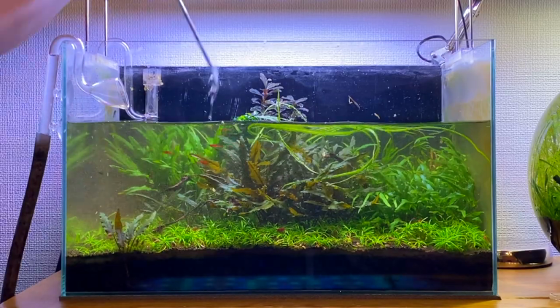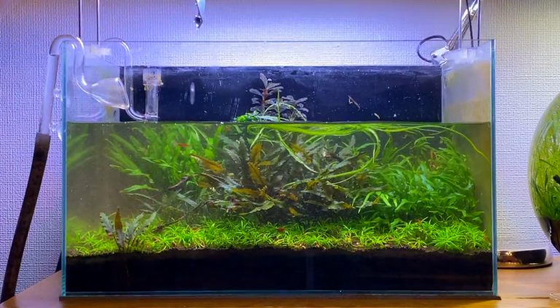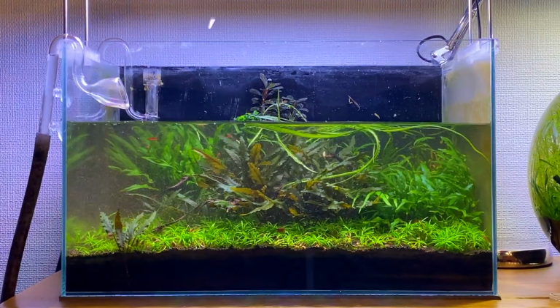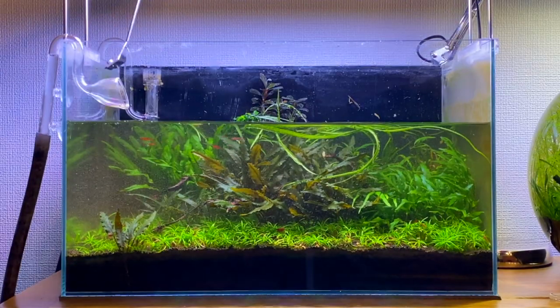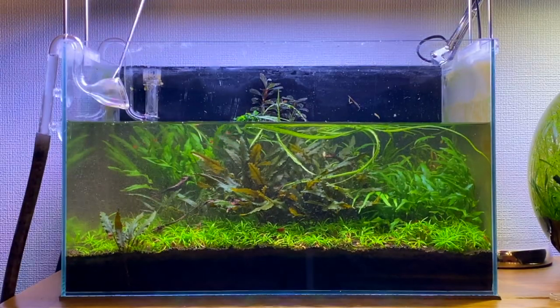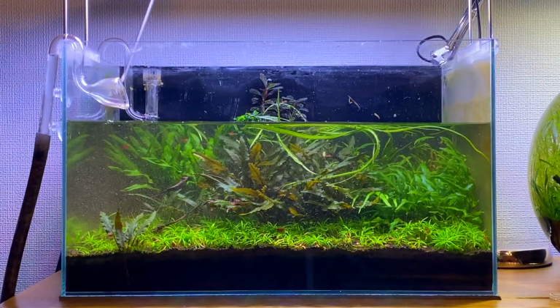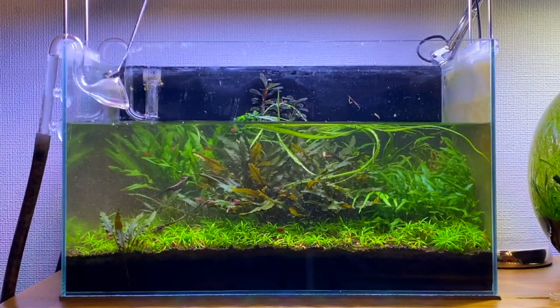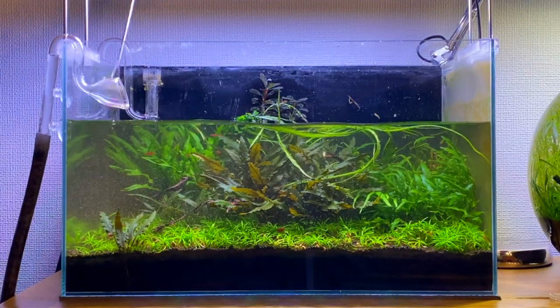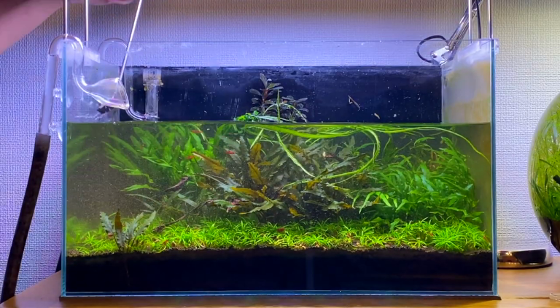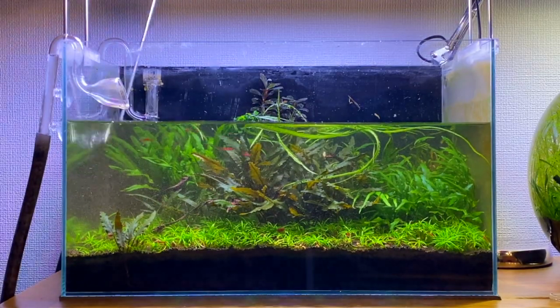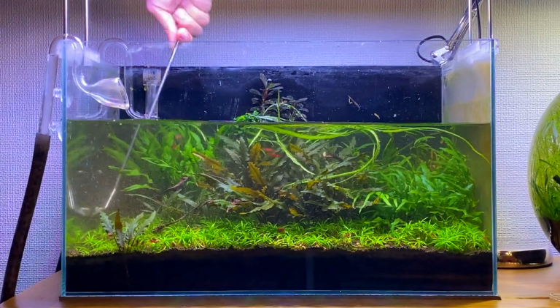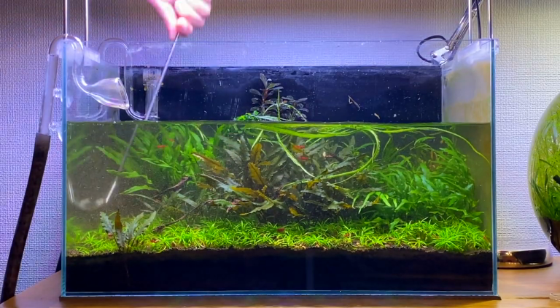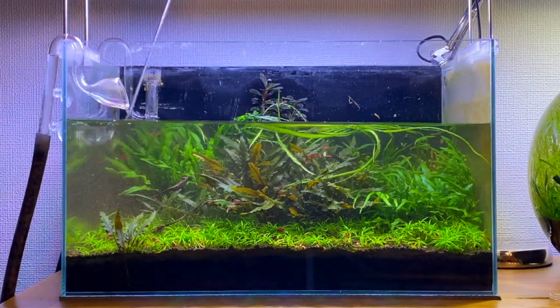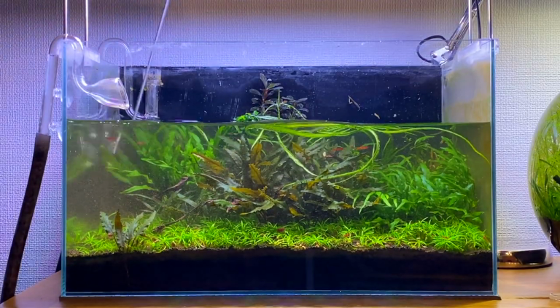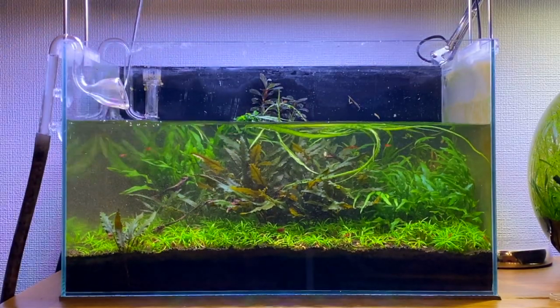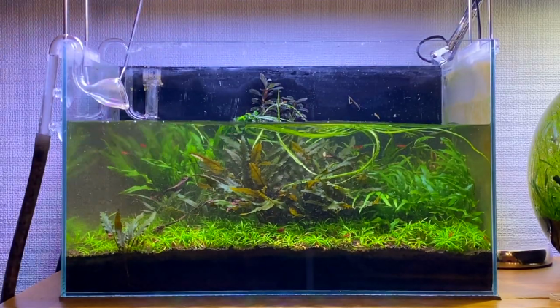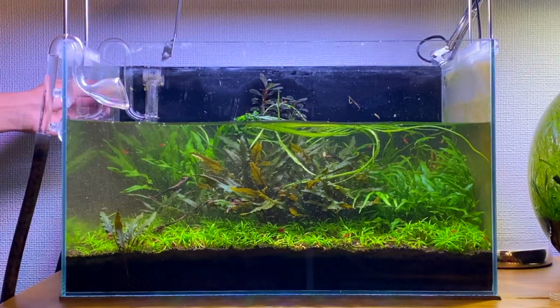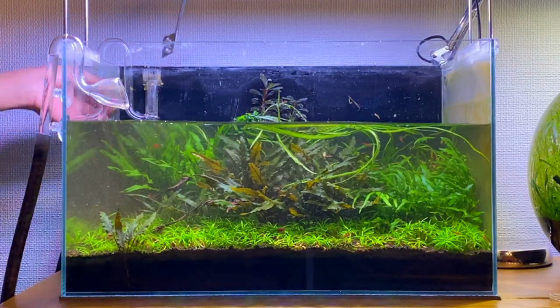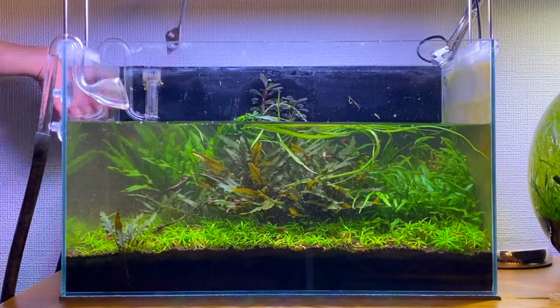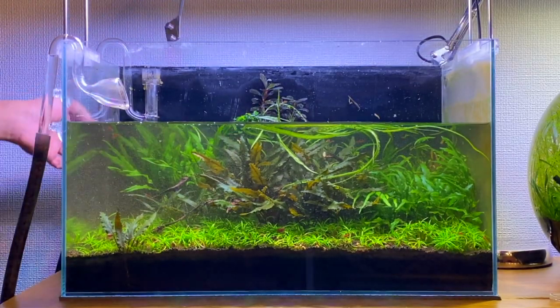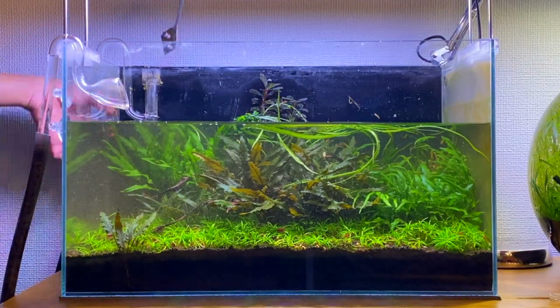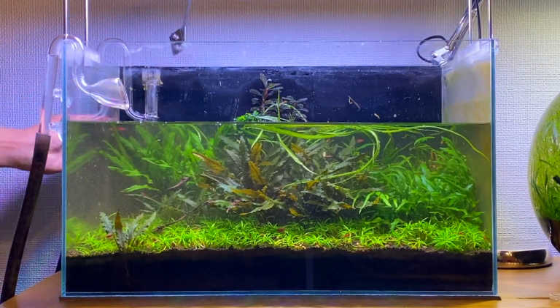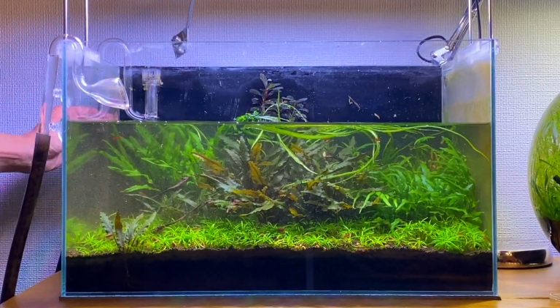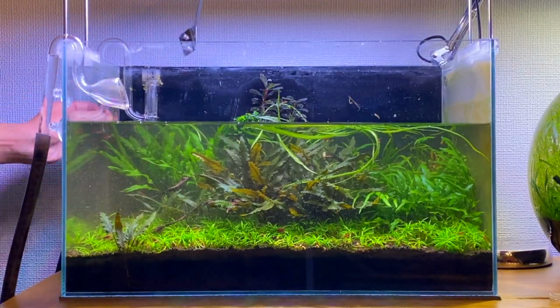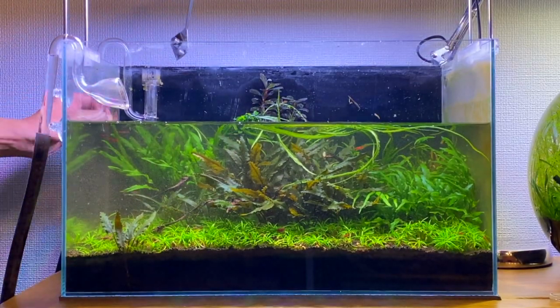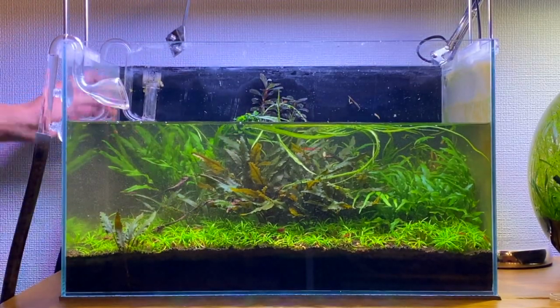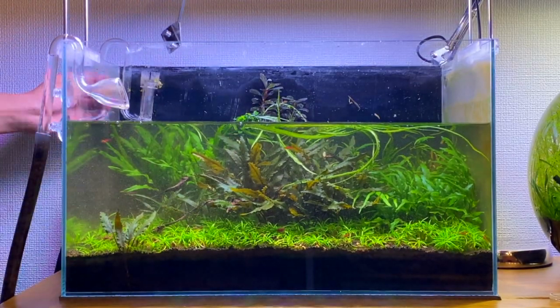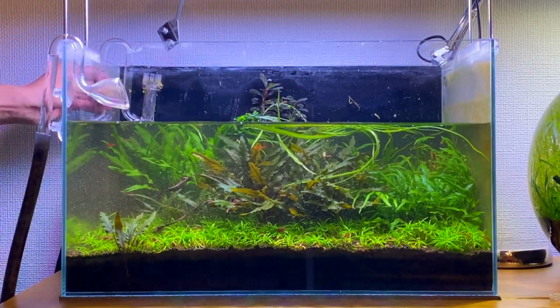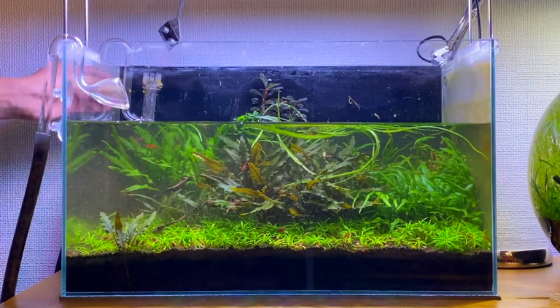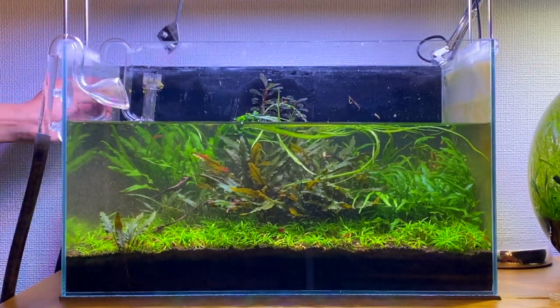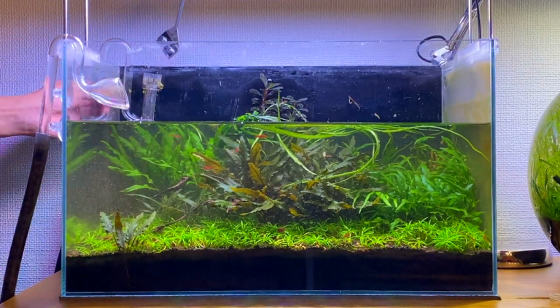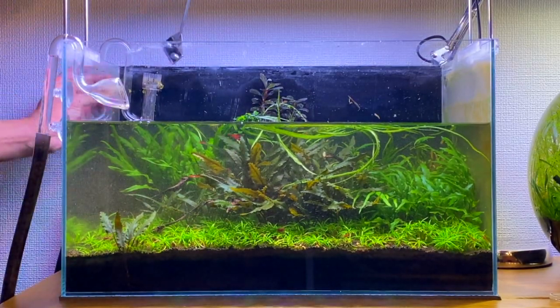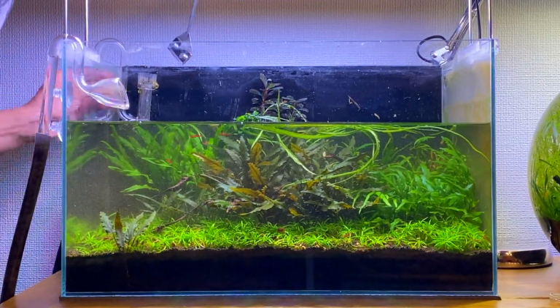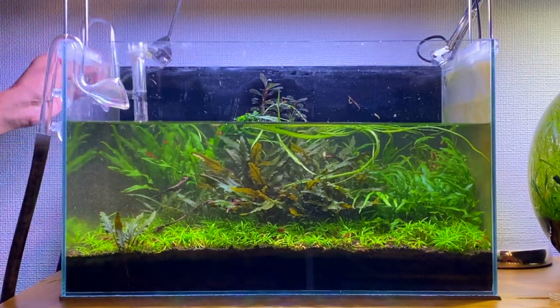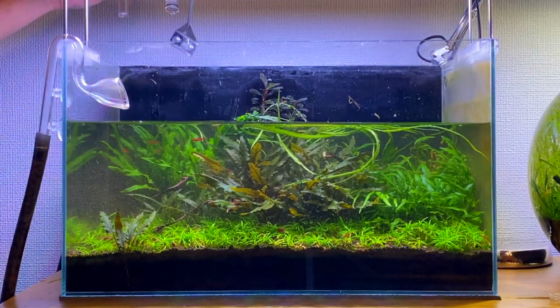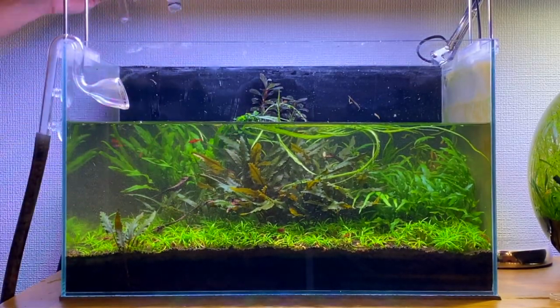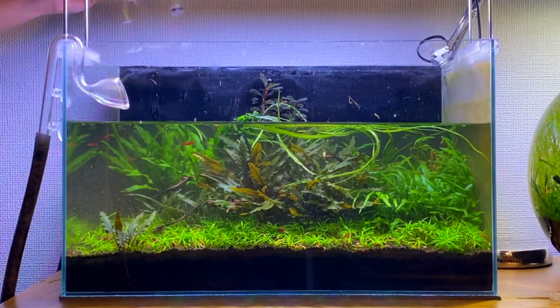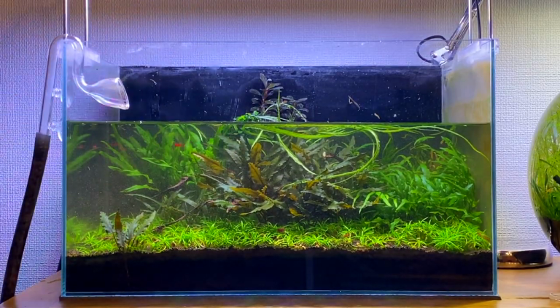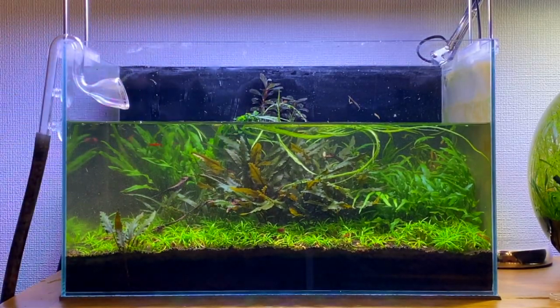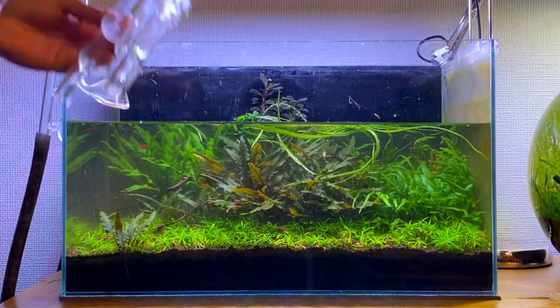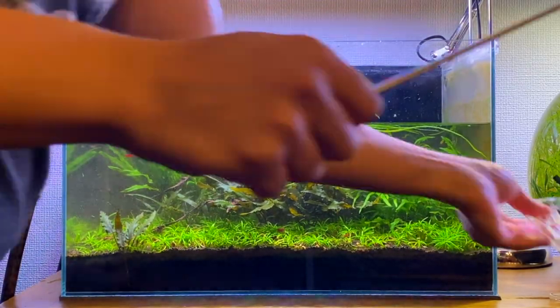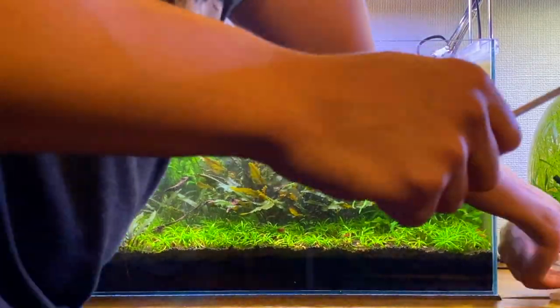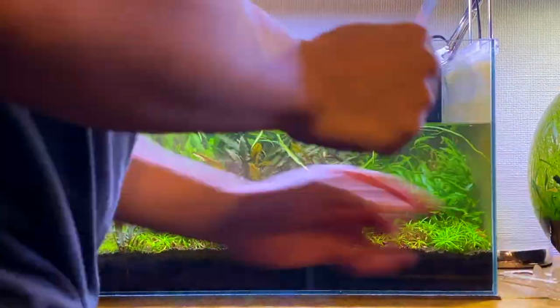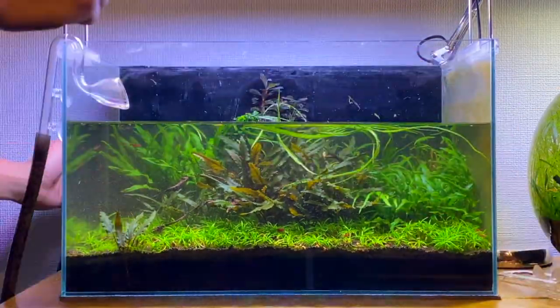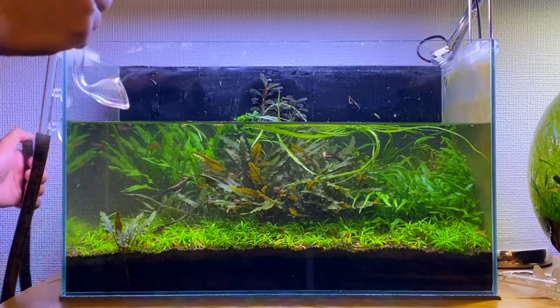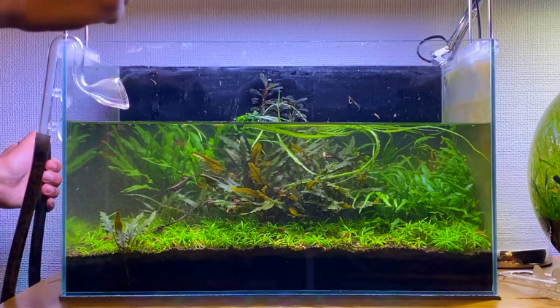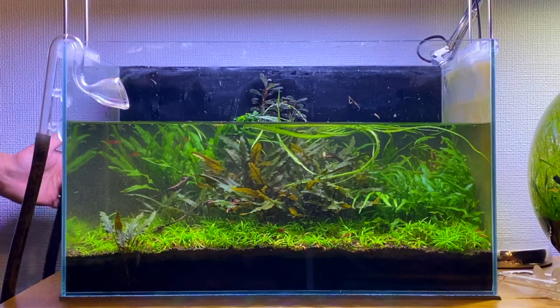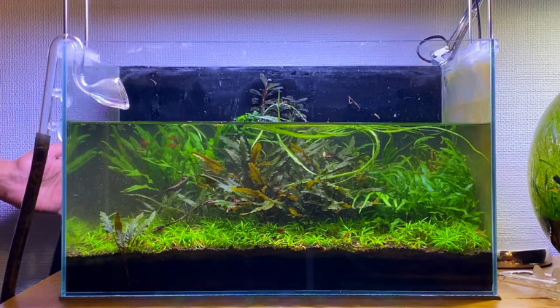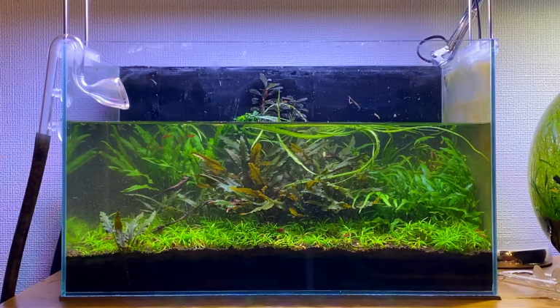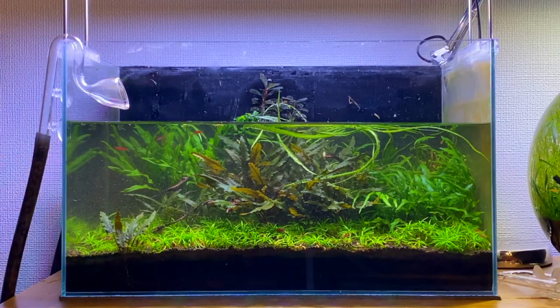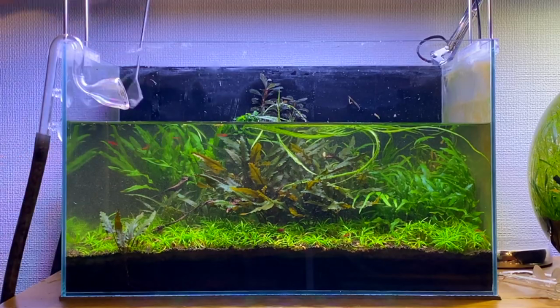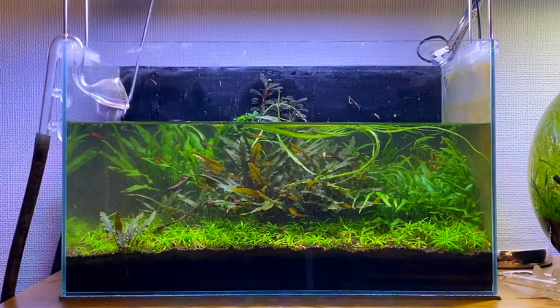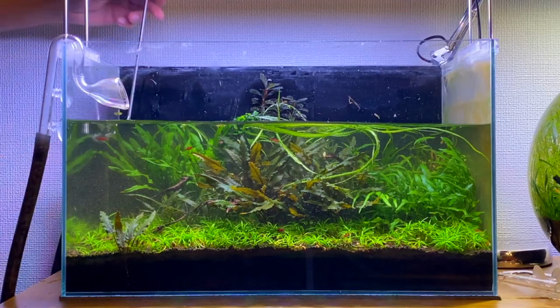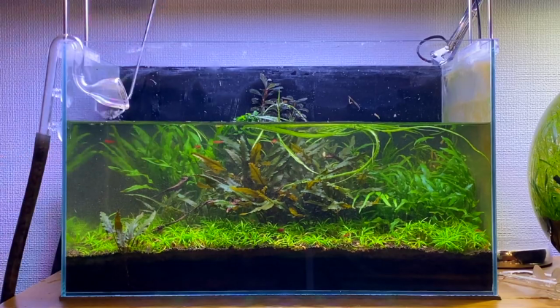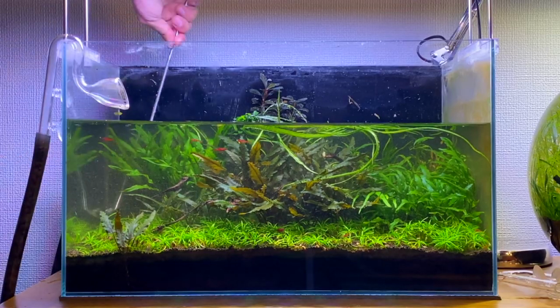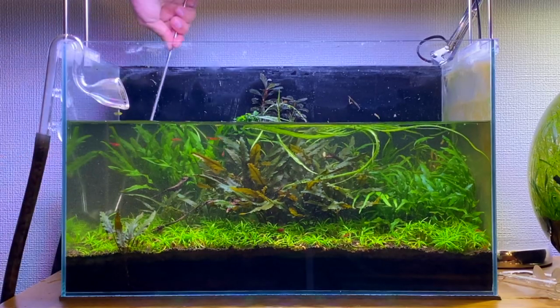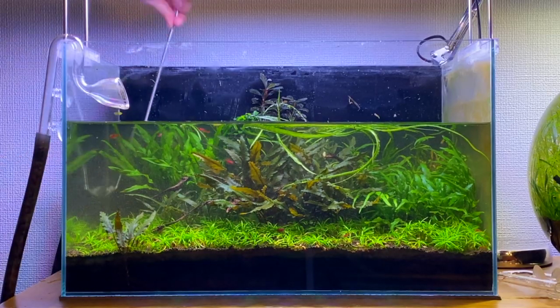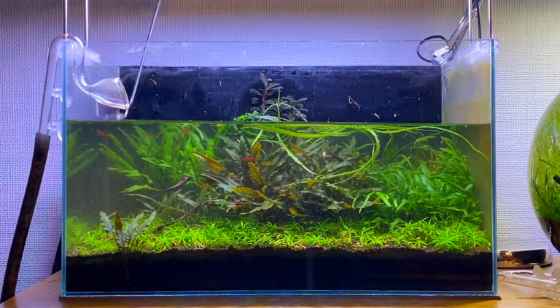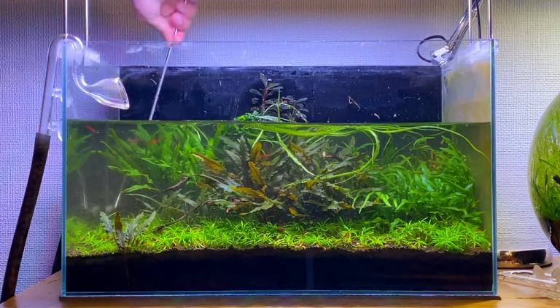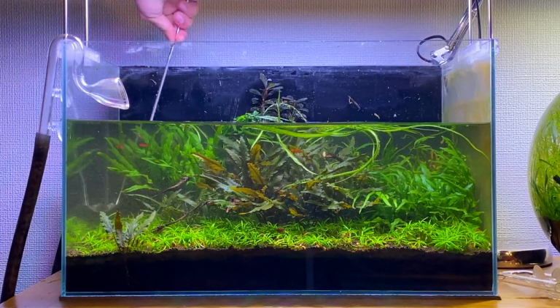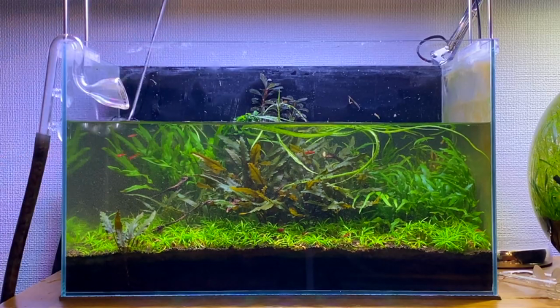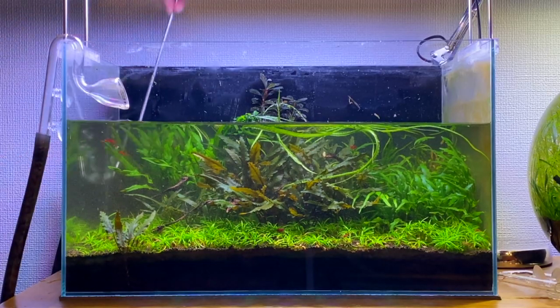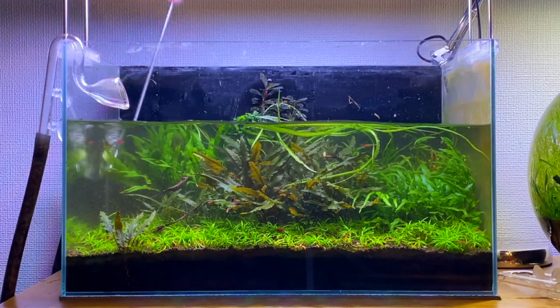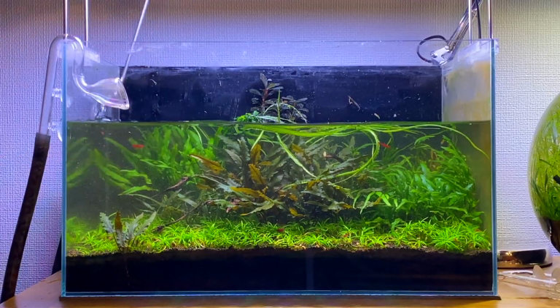I was actually quite surprised to see how much algae grew in this aquarium over the past month. I didn't expect it to be this bad, but it was quite easy to clean in the end.